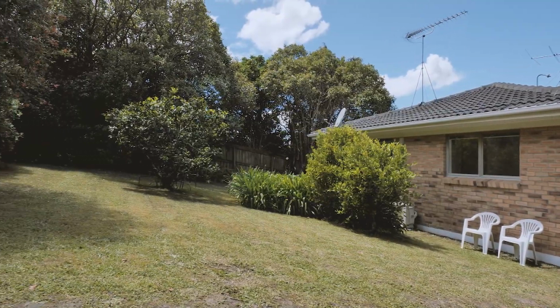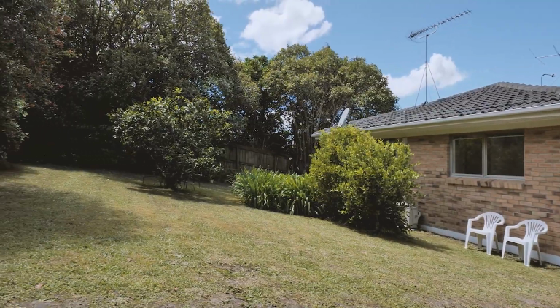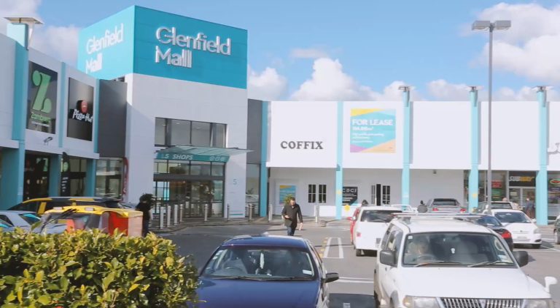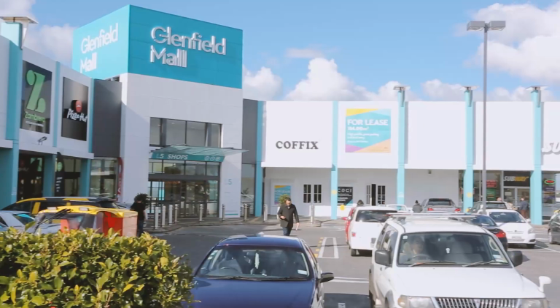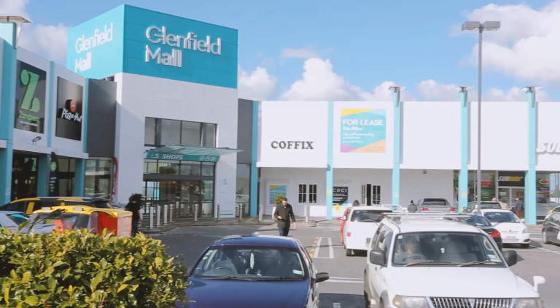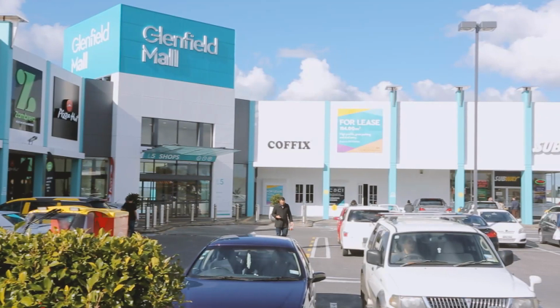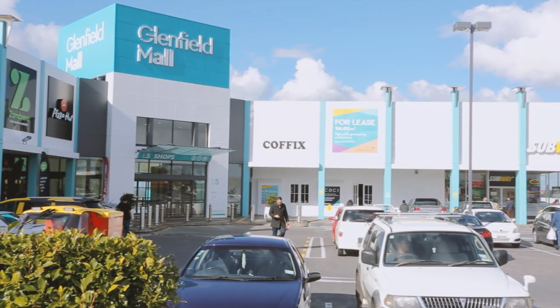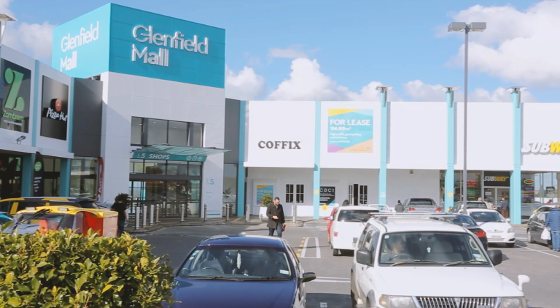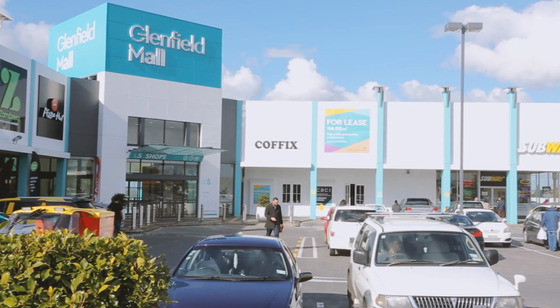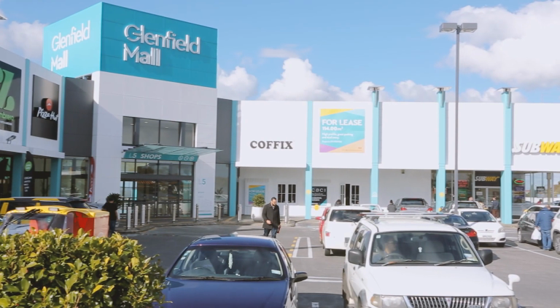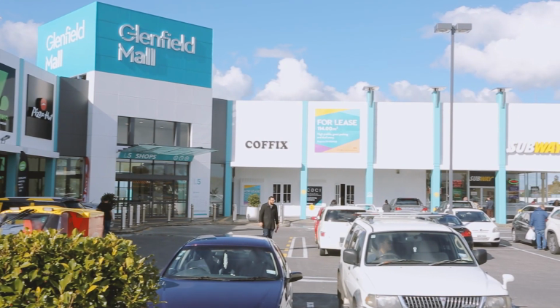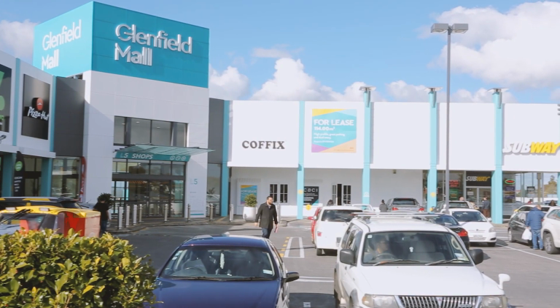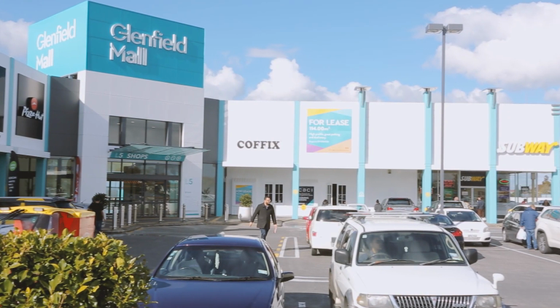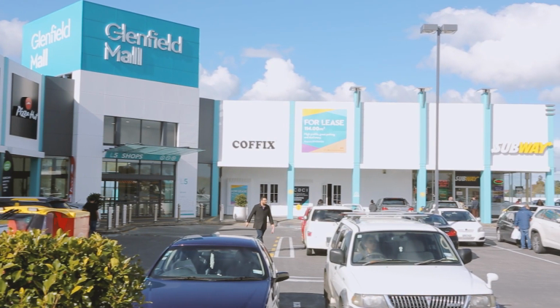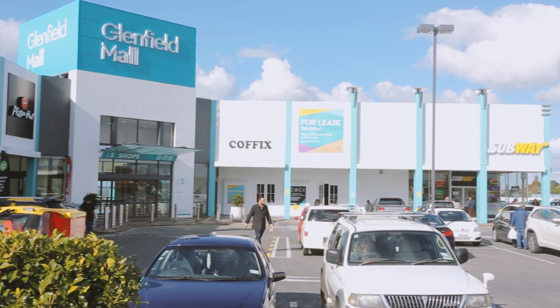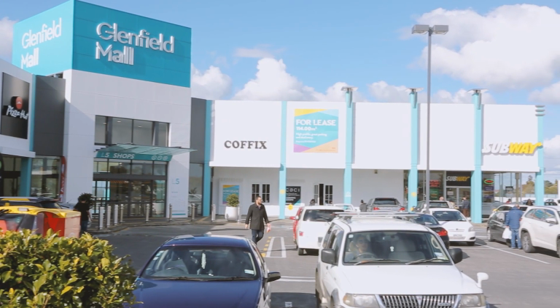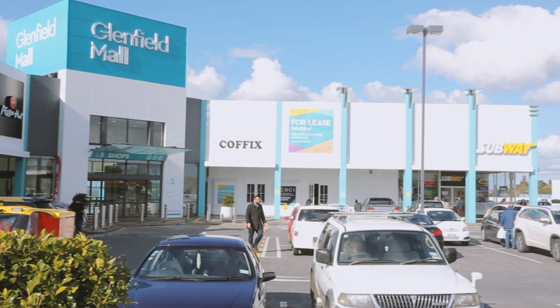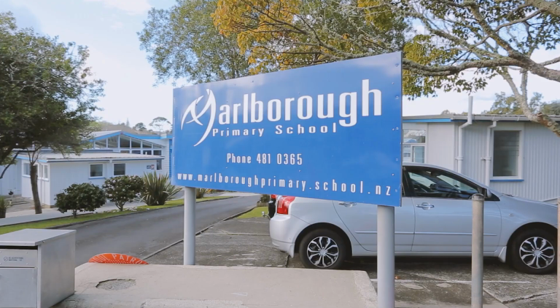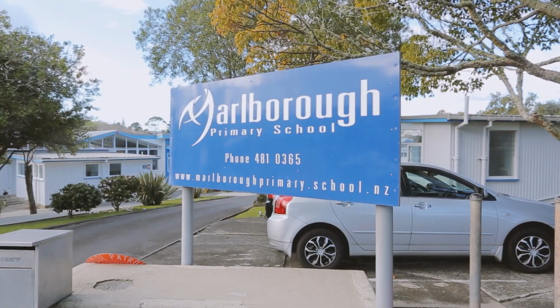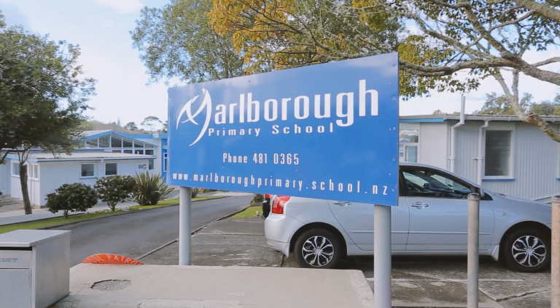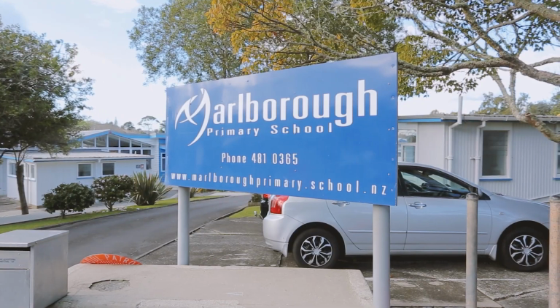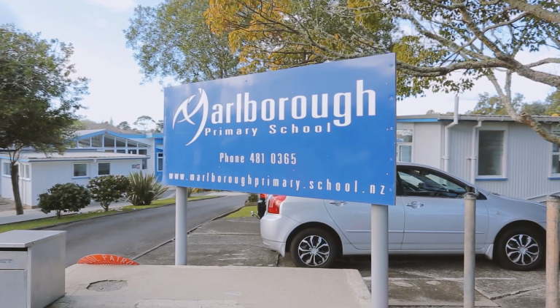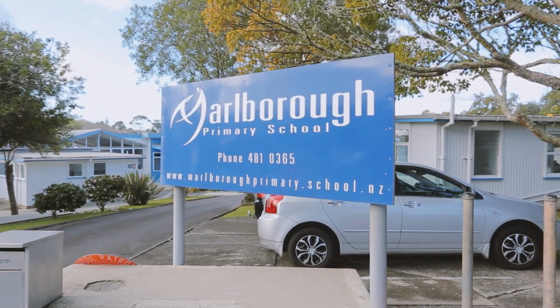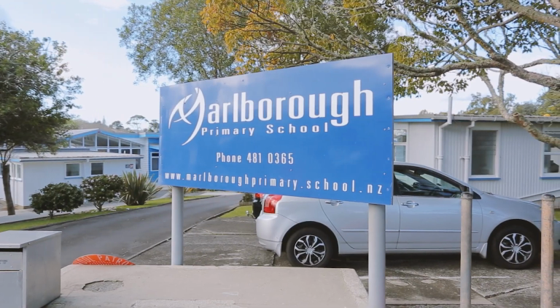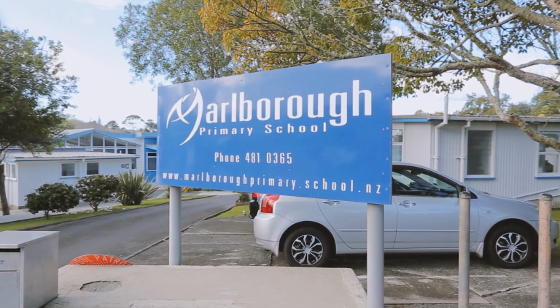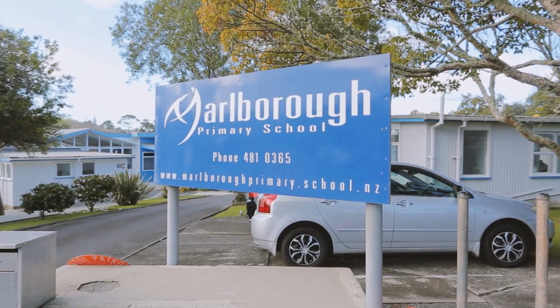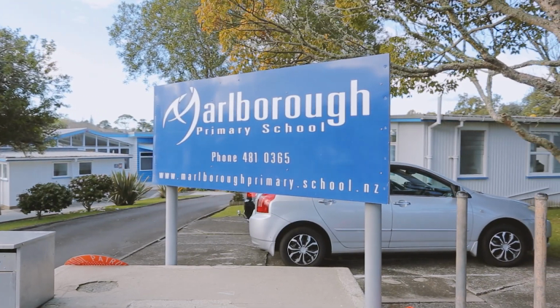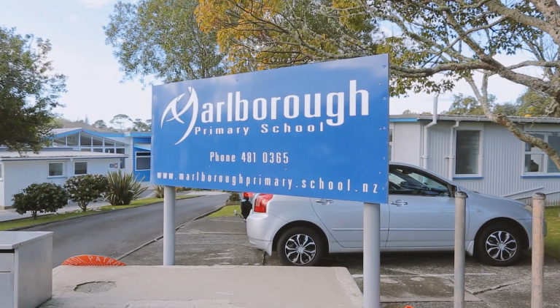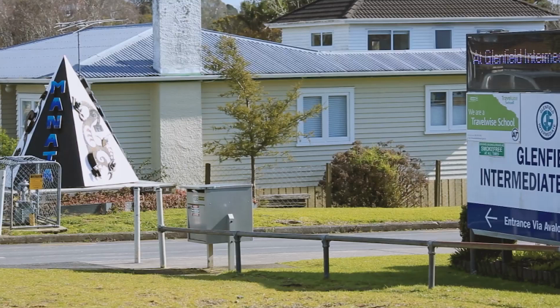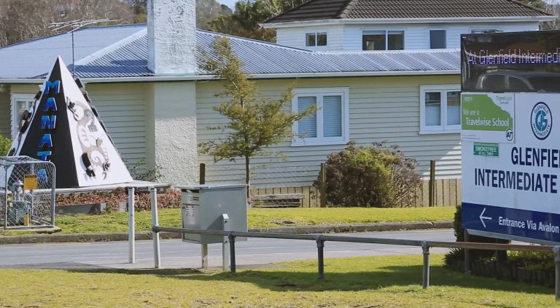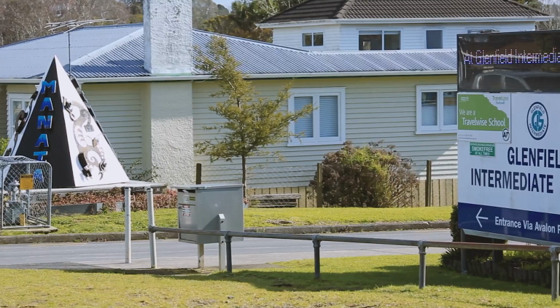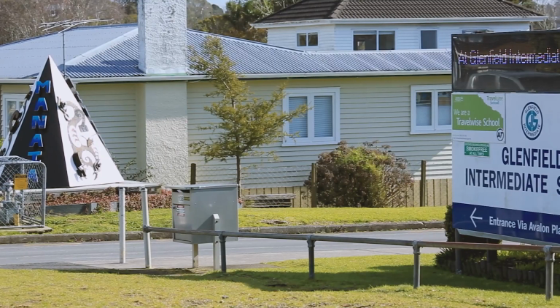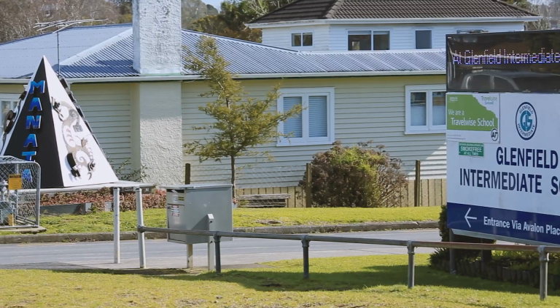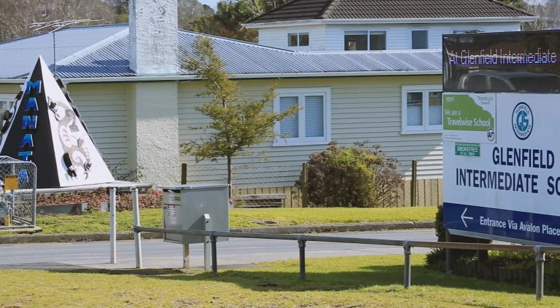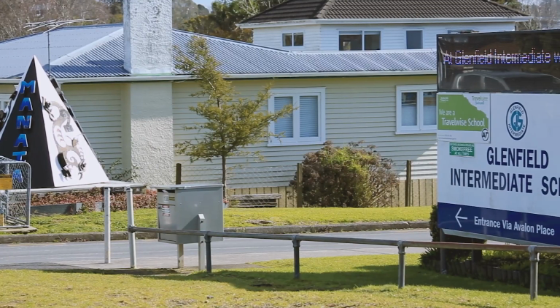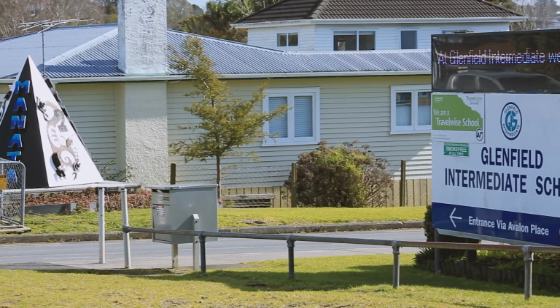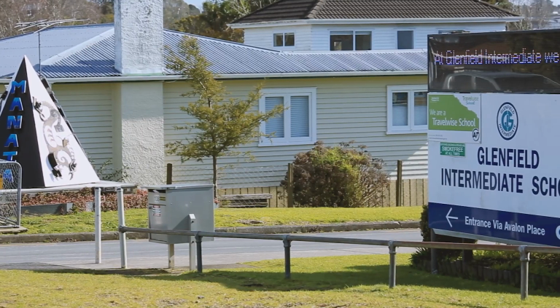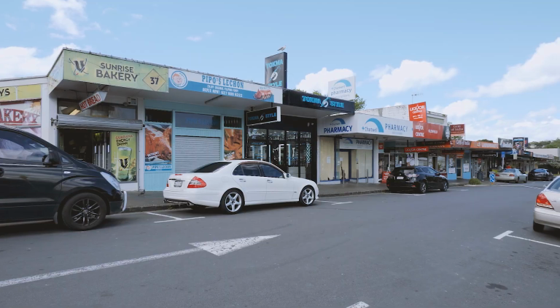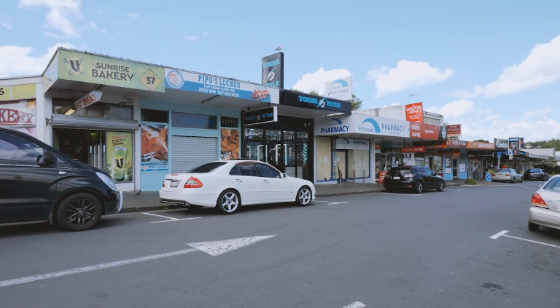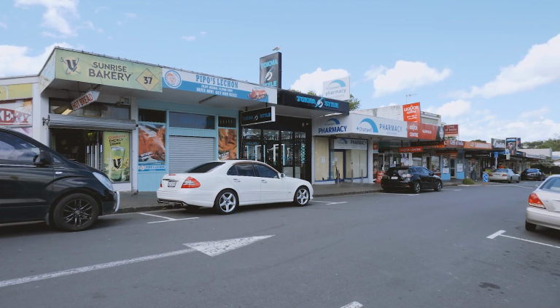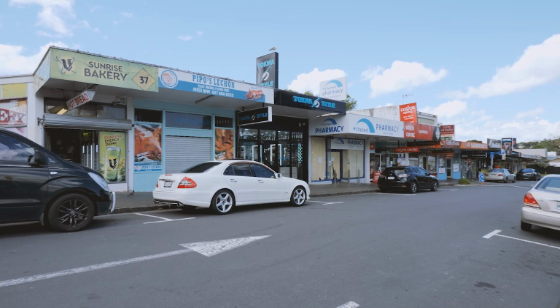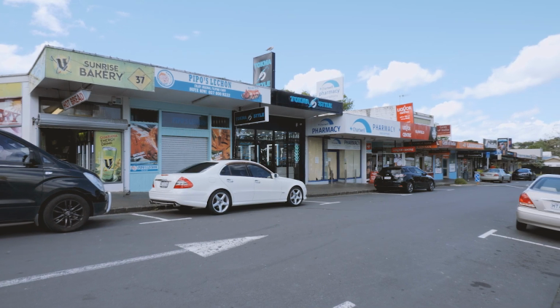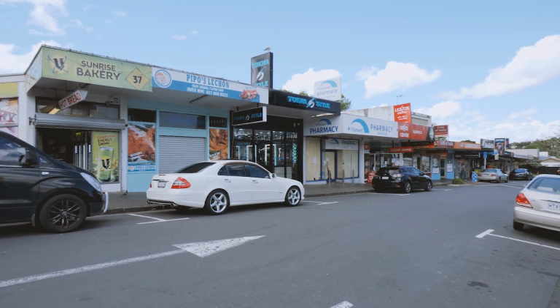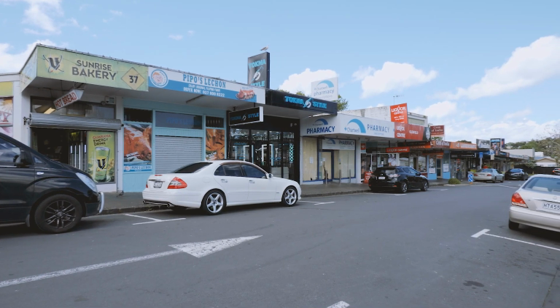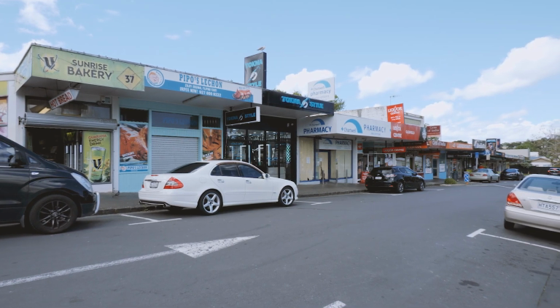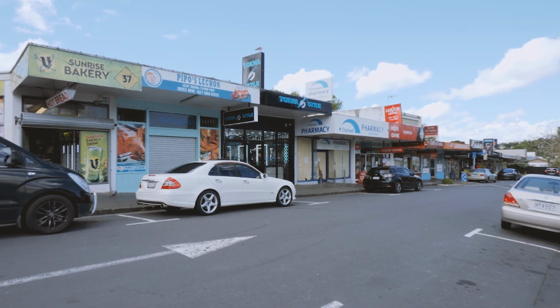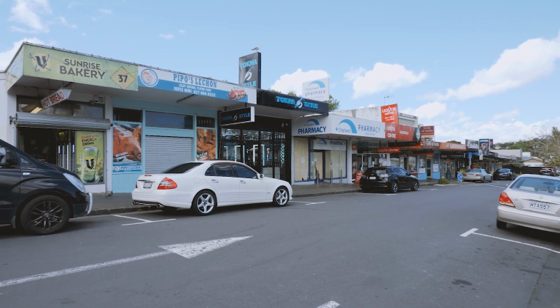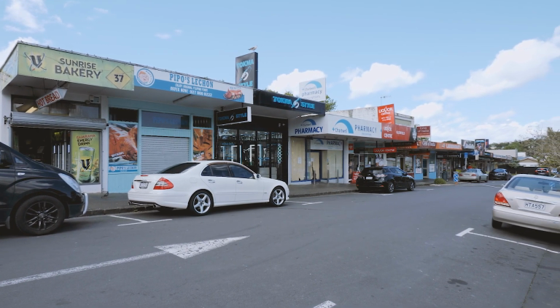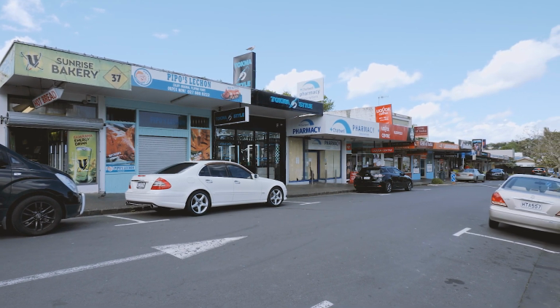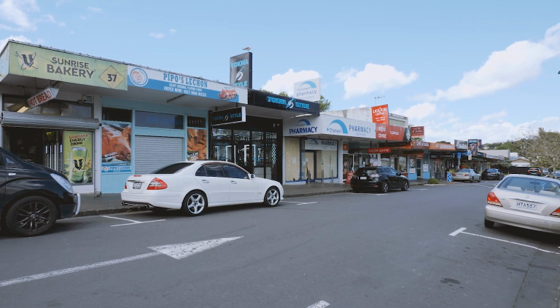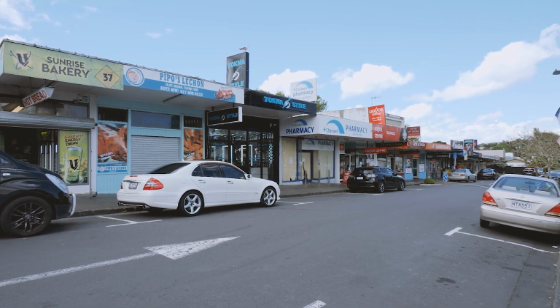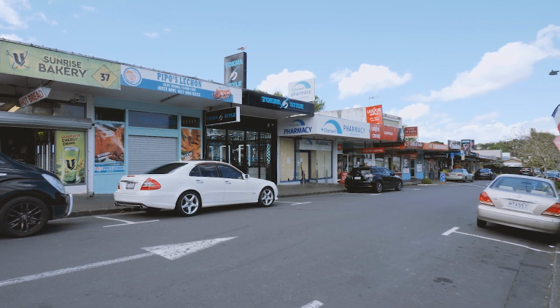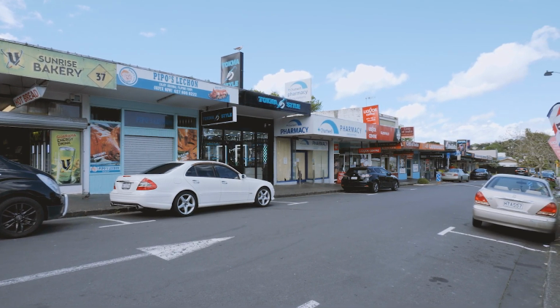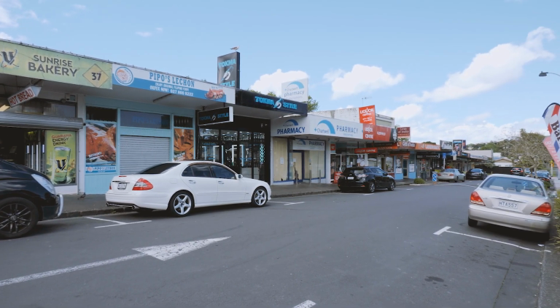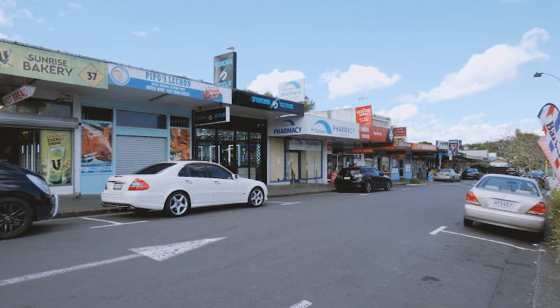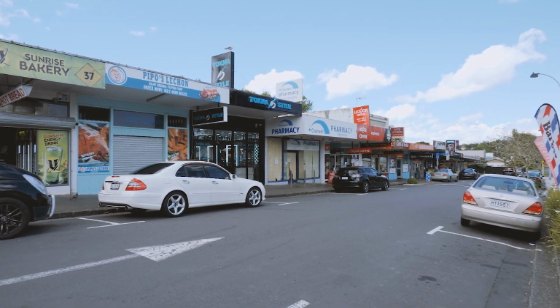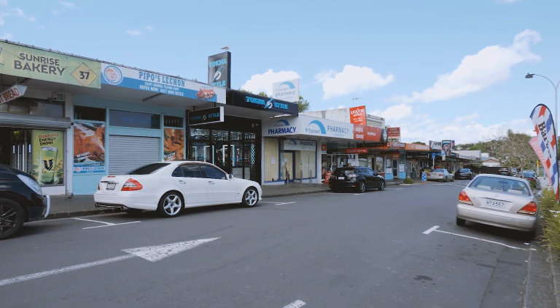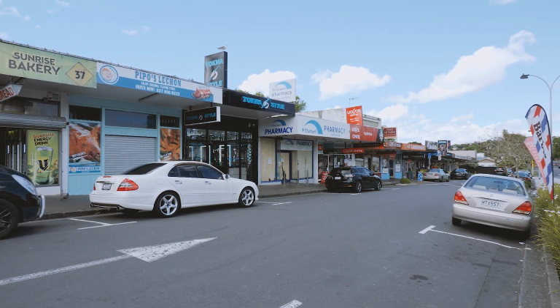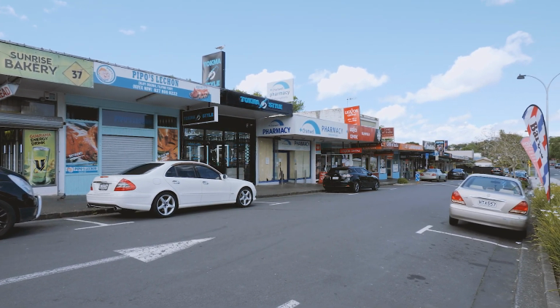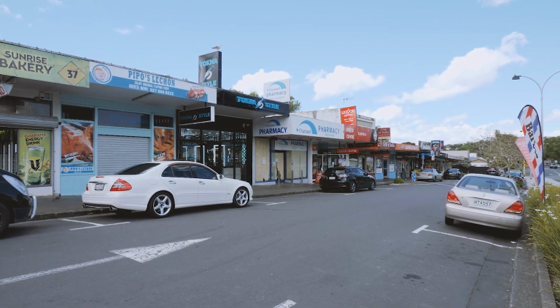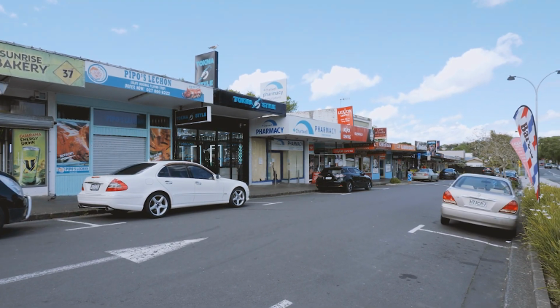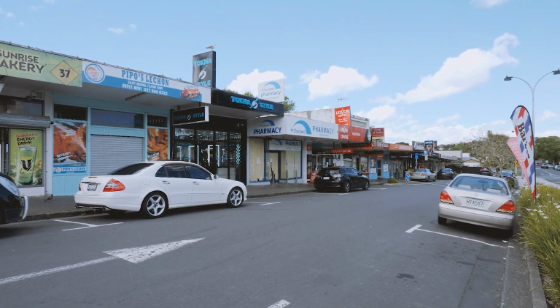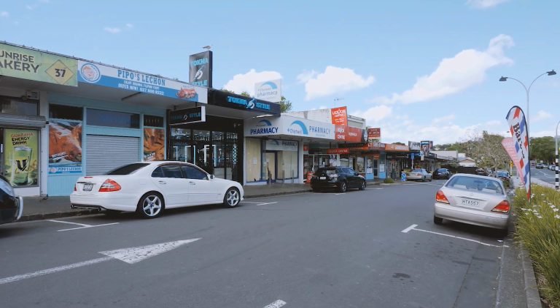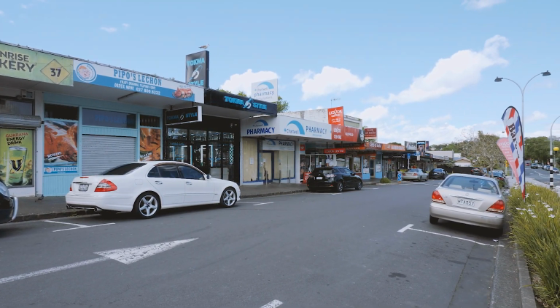Situated so centrally, with local schools, kindergarten, Chartwell Avenue shops and bus stops all within walking distance.